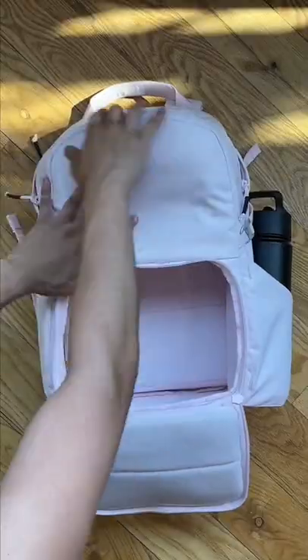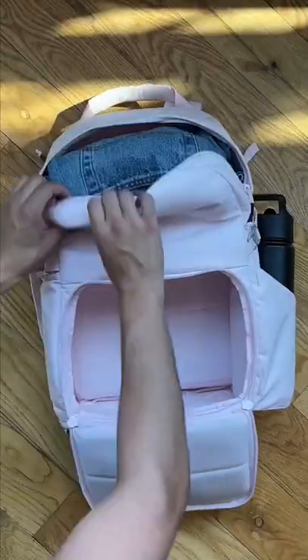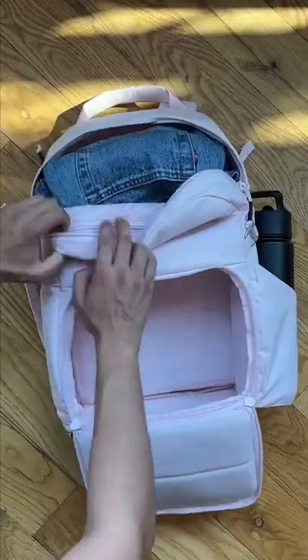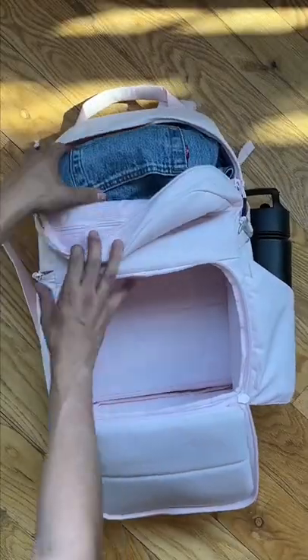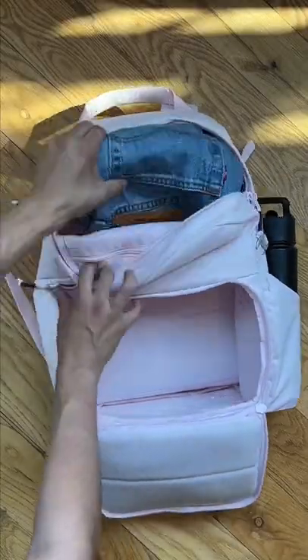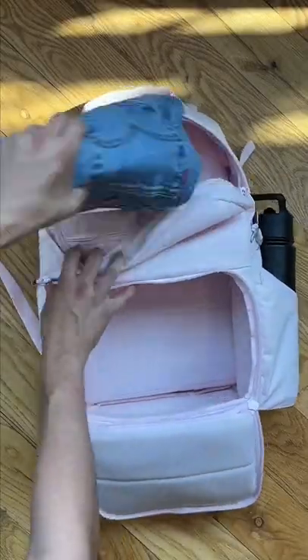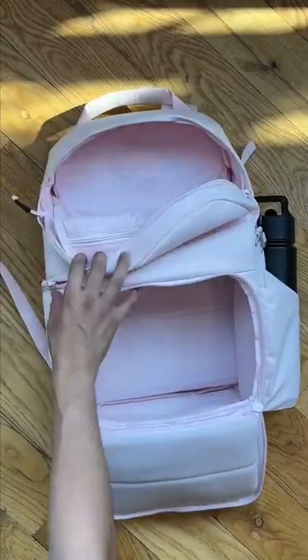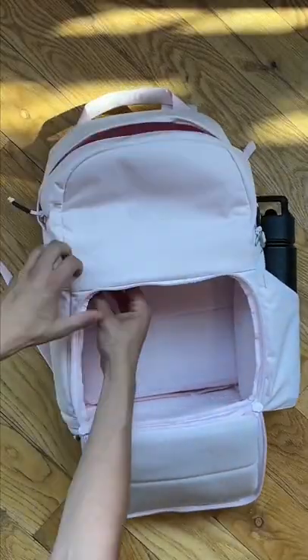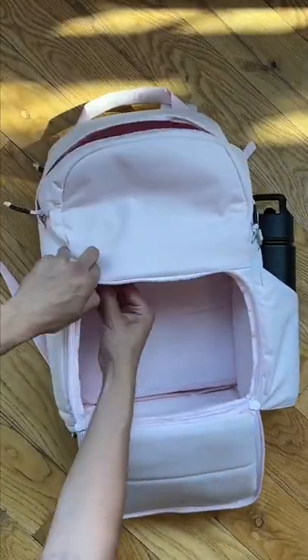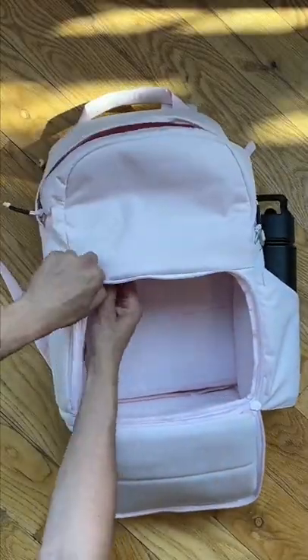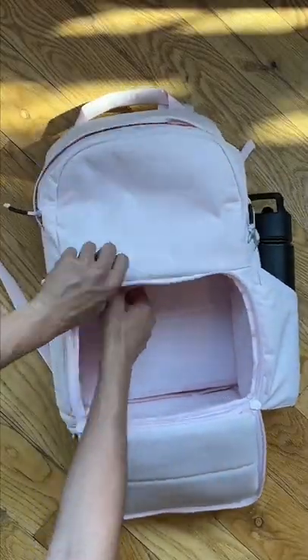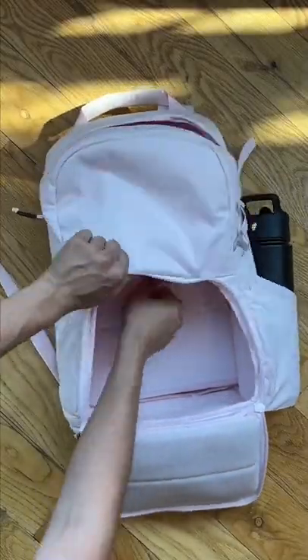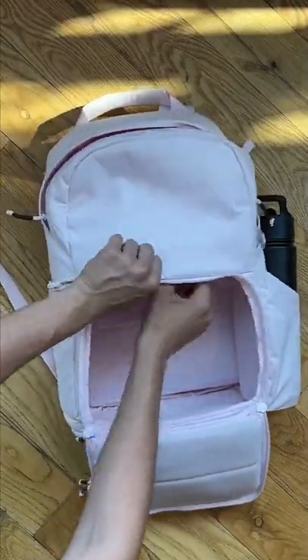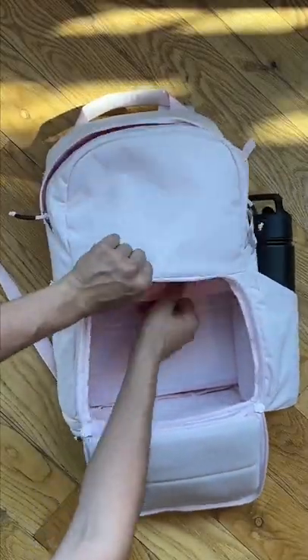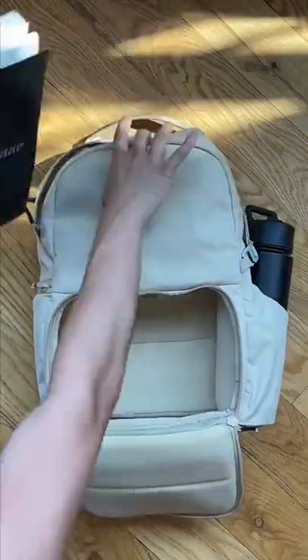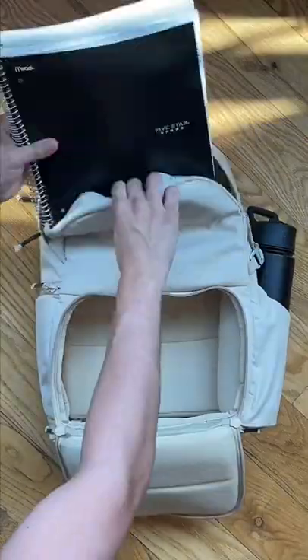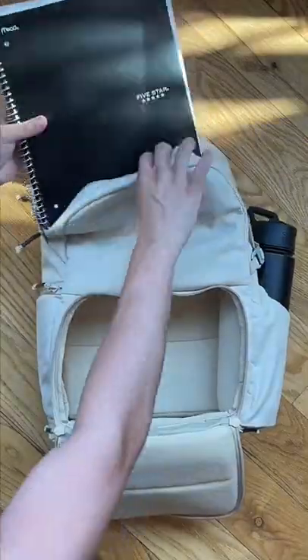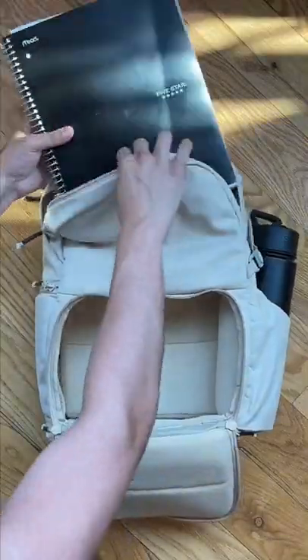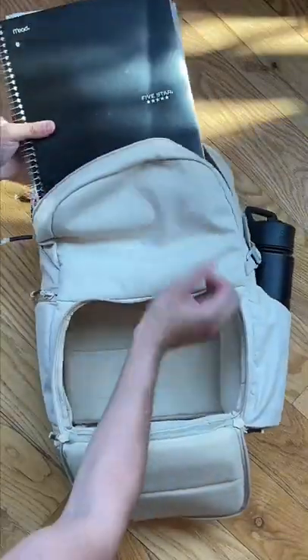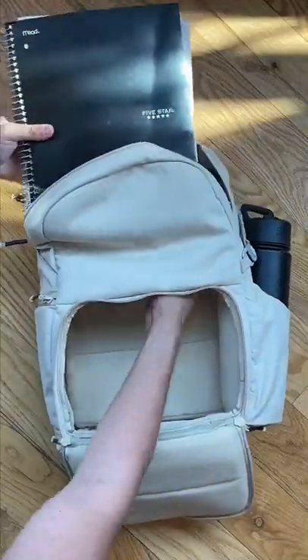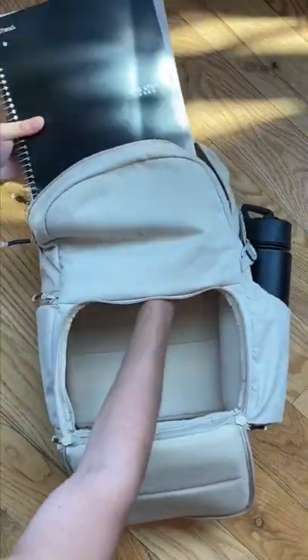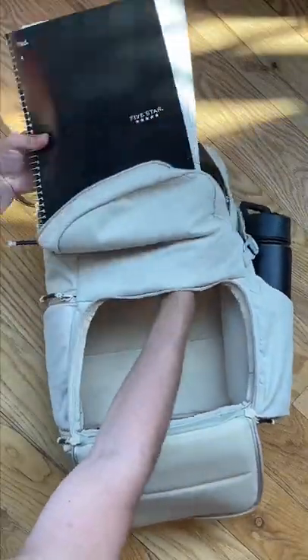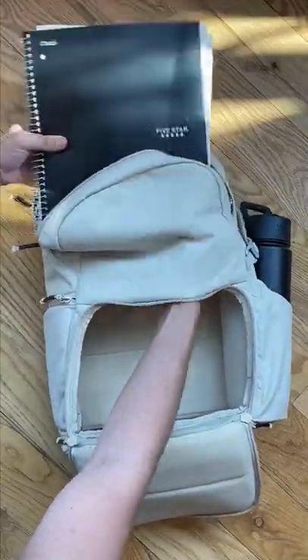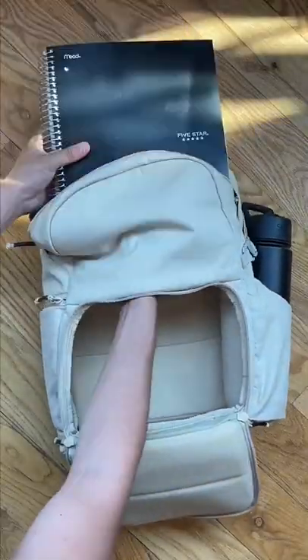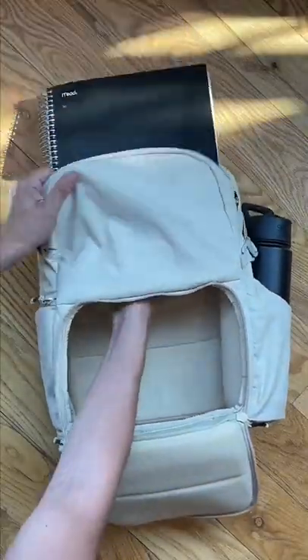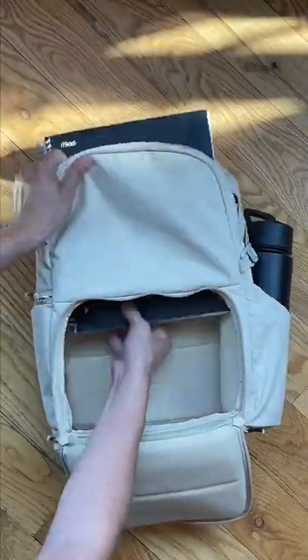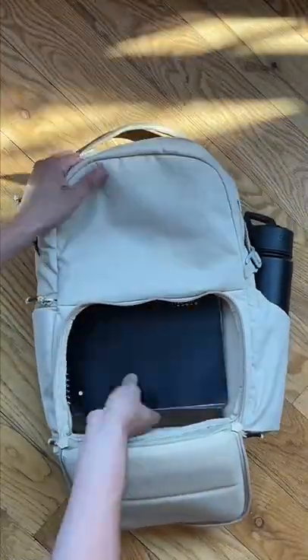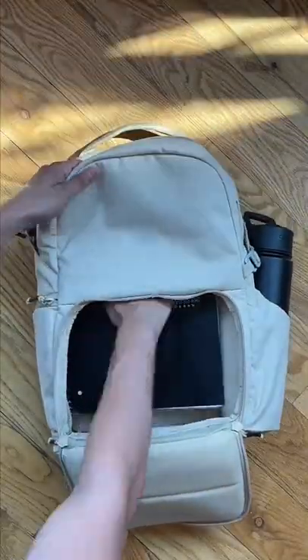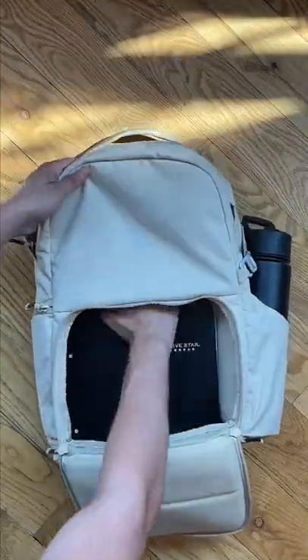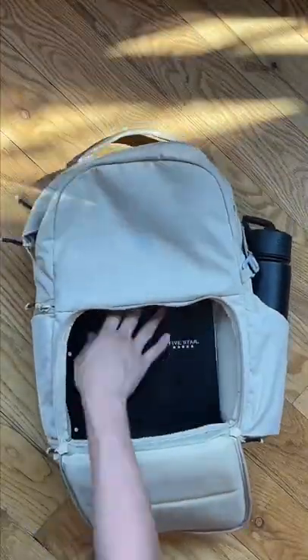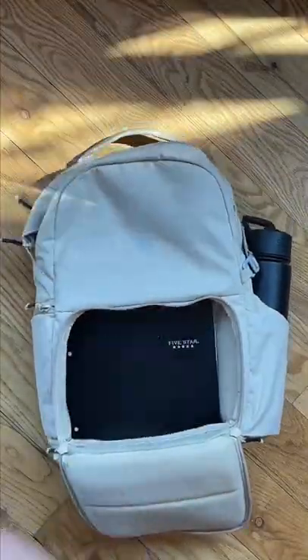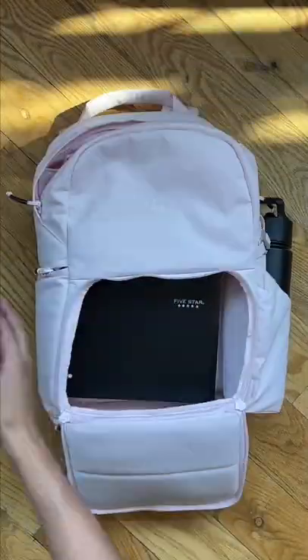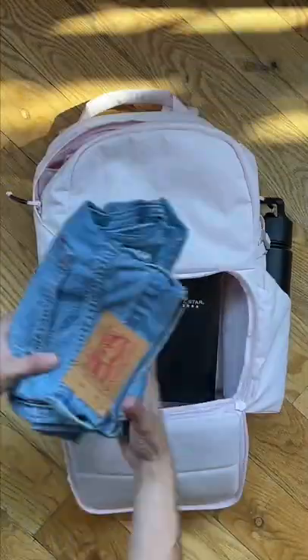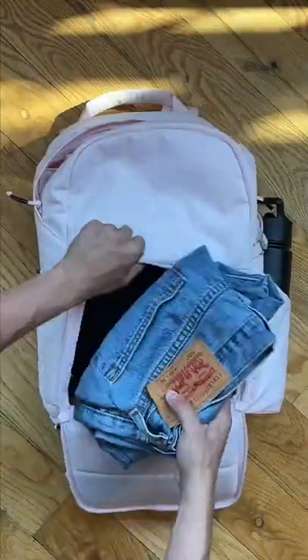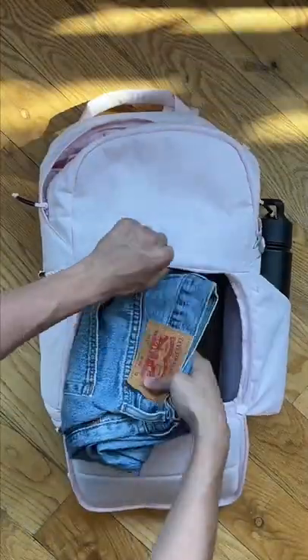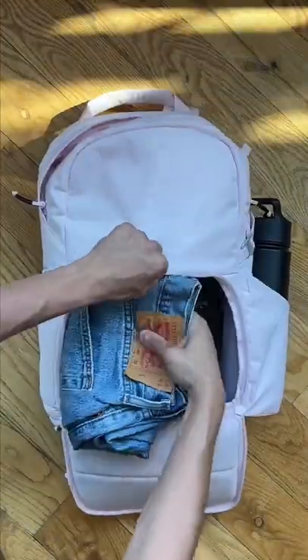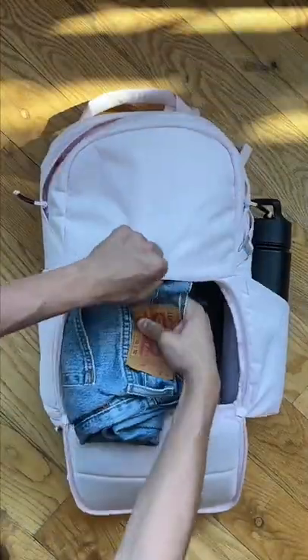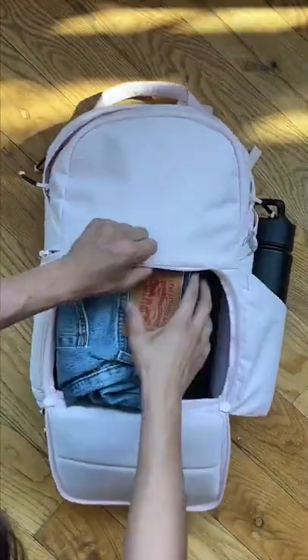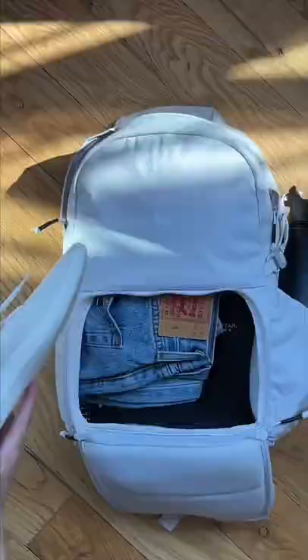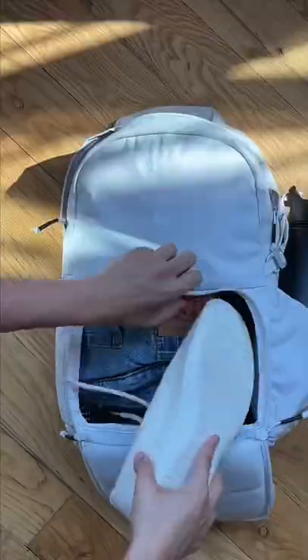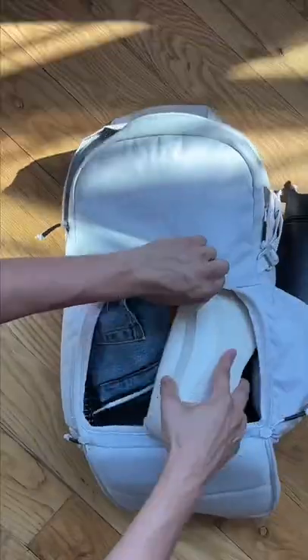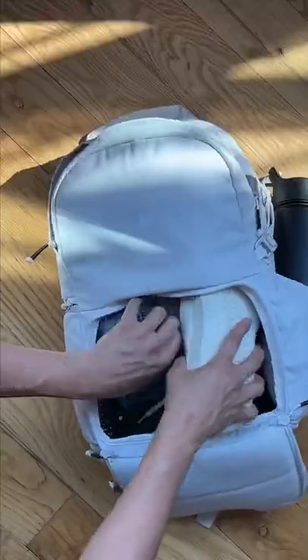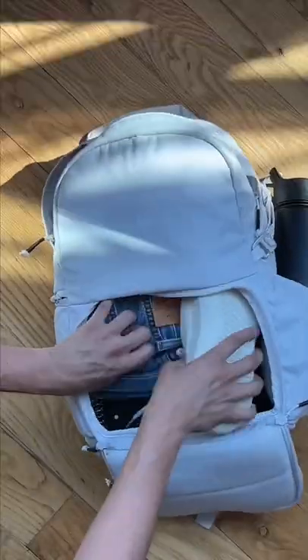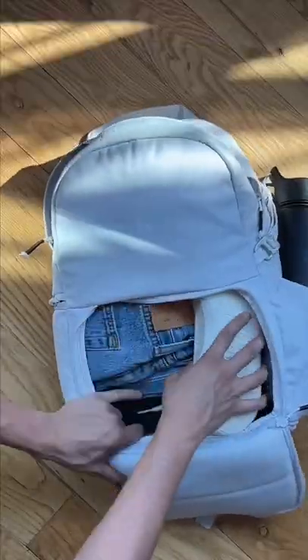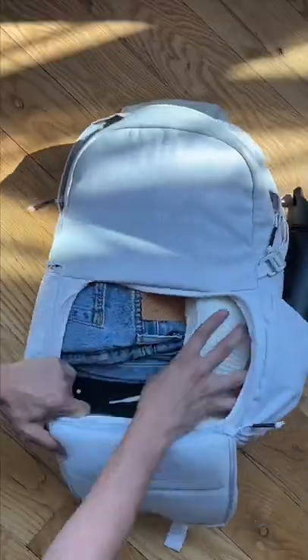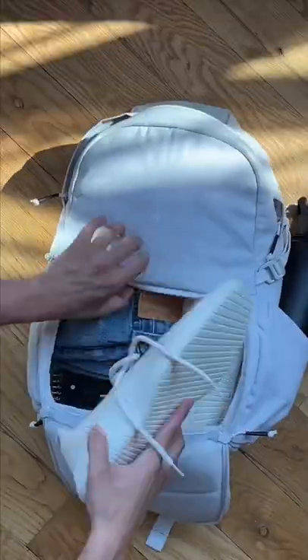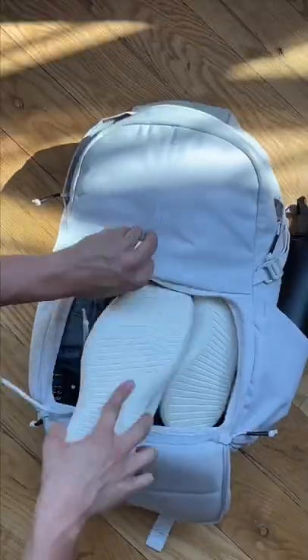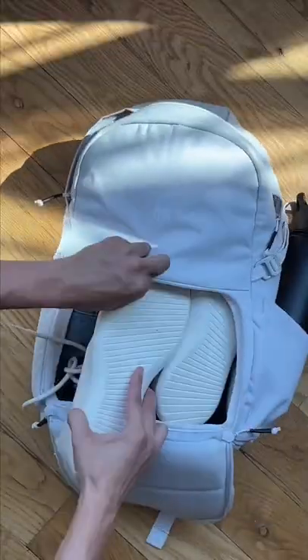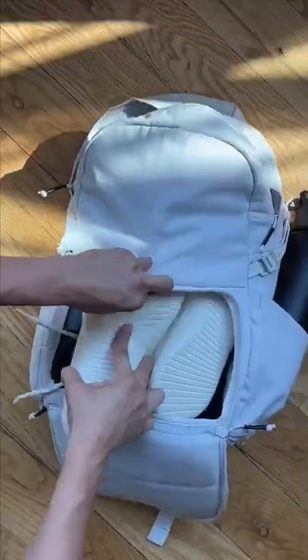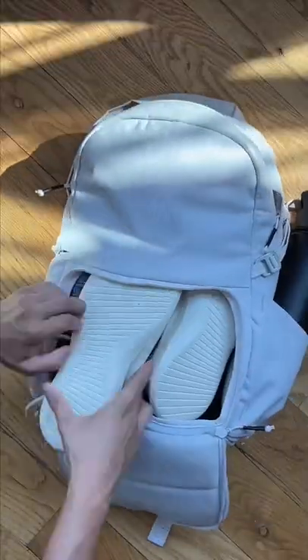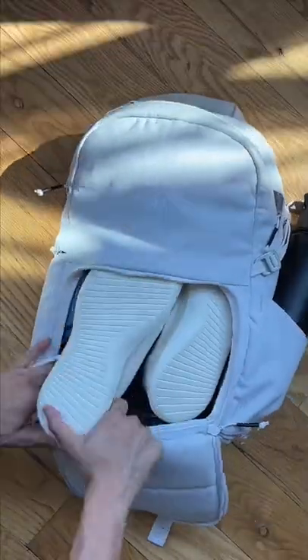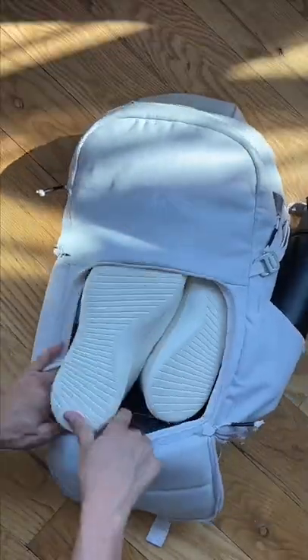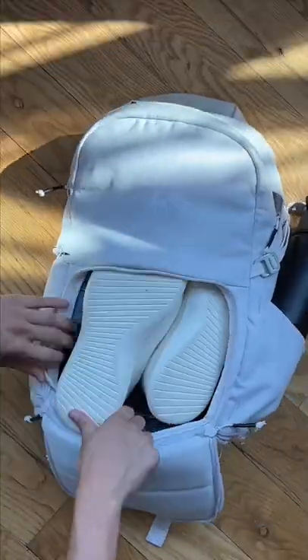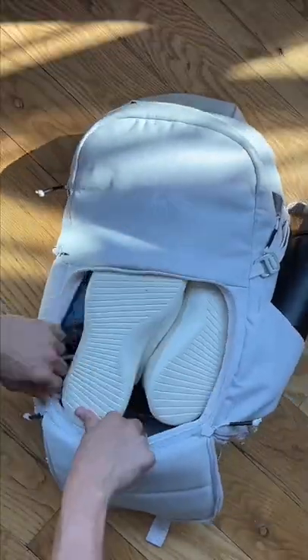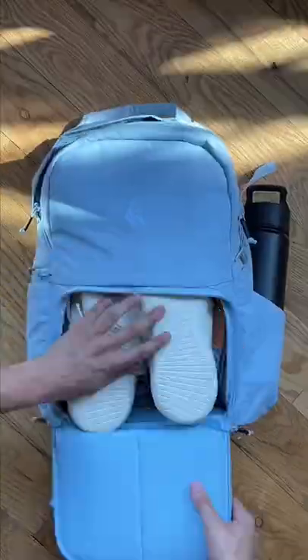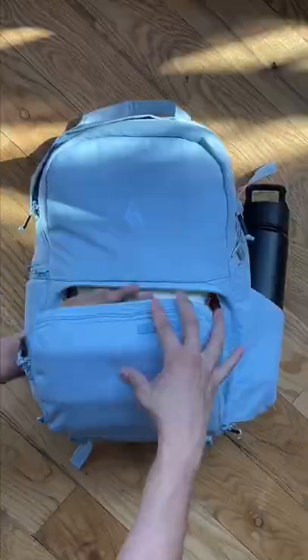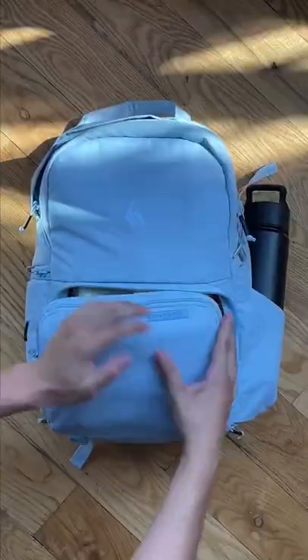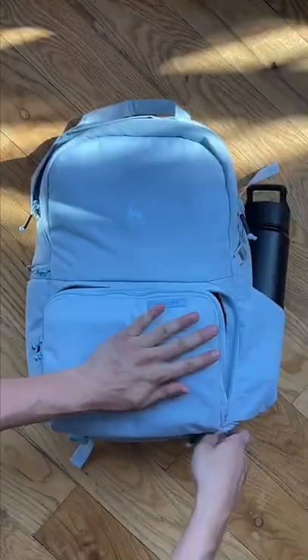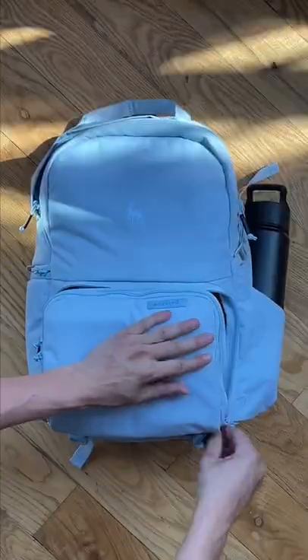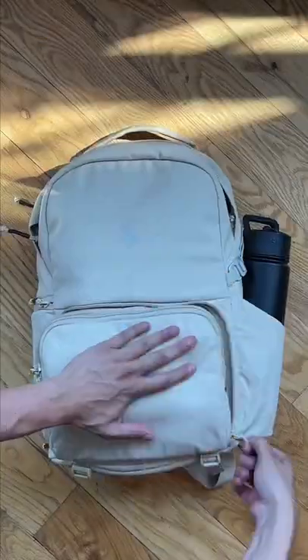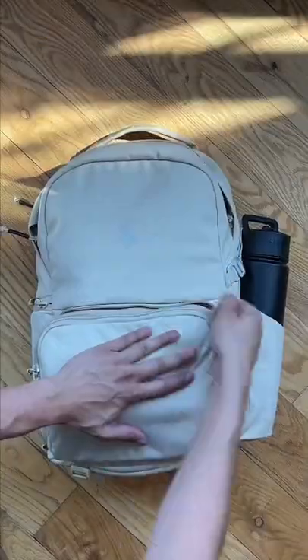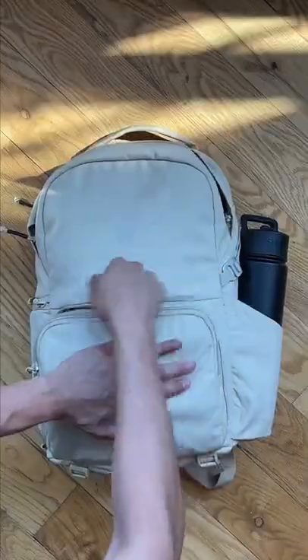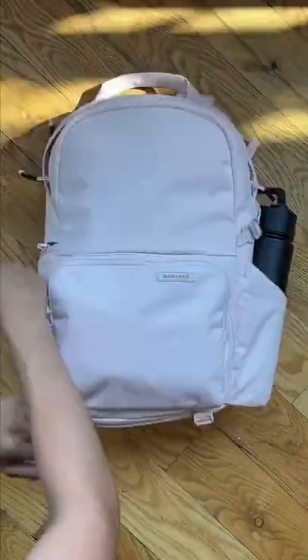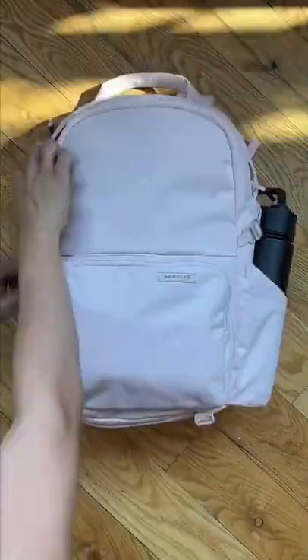Plus, if you take out all the dividers, the backpack pretty much turns into a regular bag, which is super convenient. It also comes in 10 awesome colors.